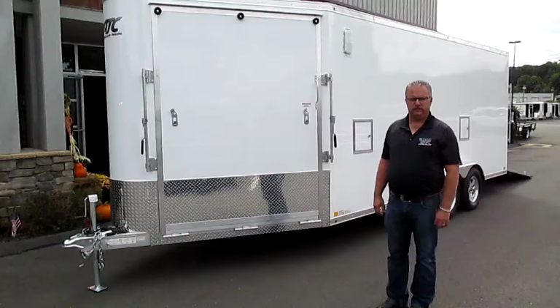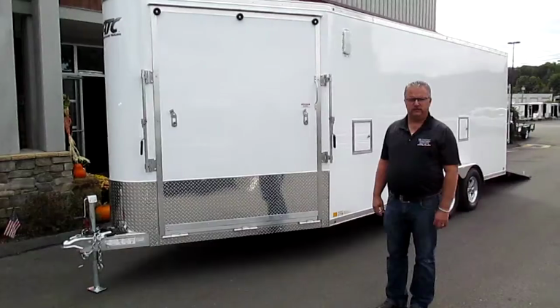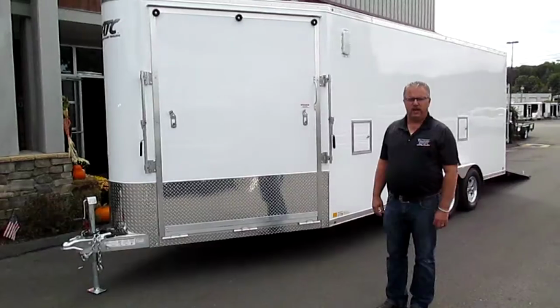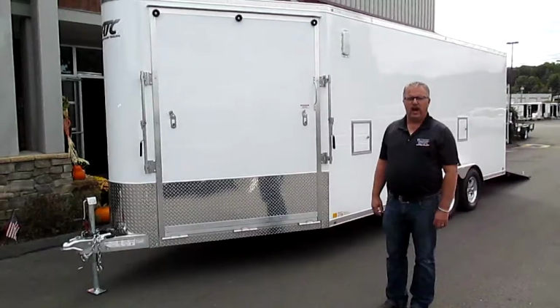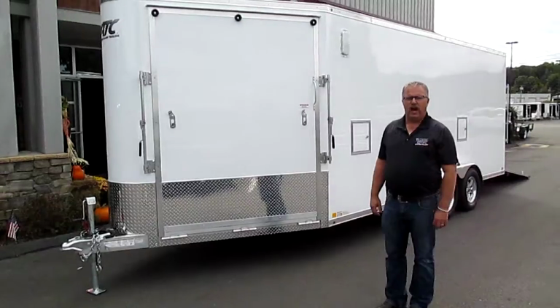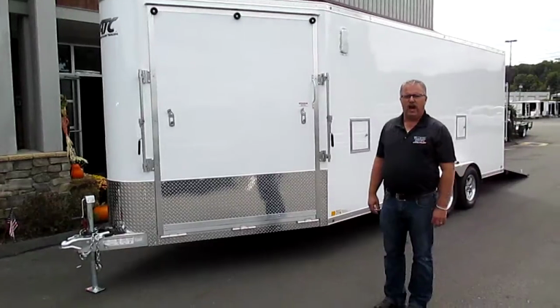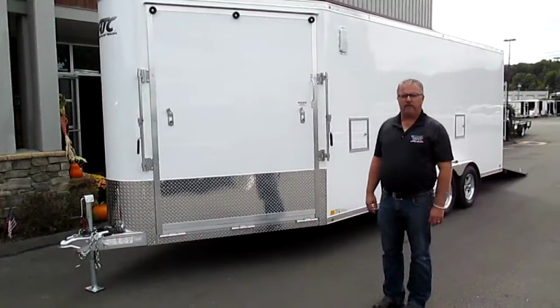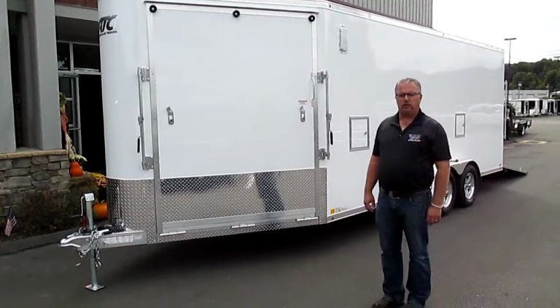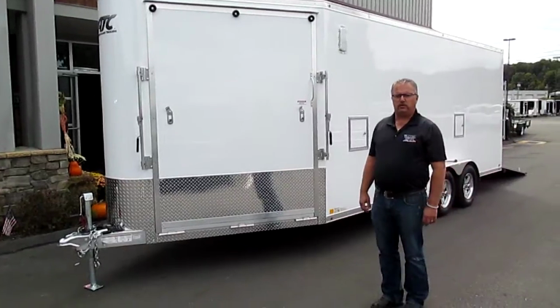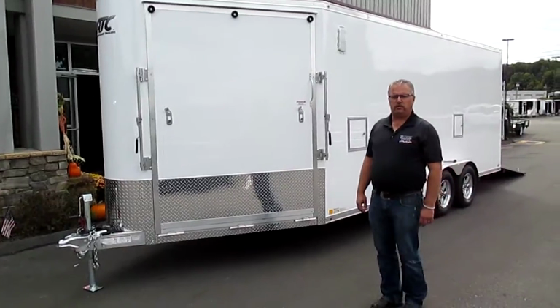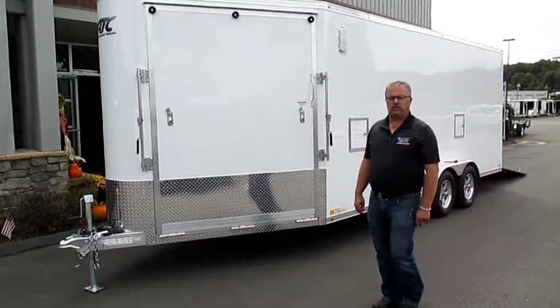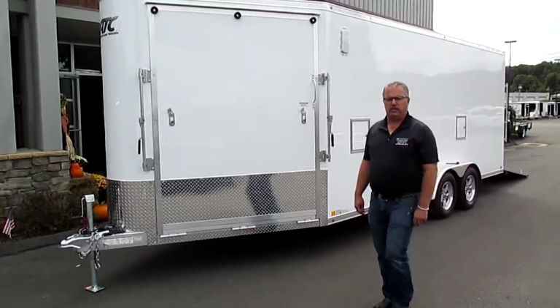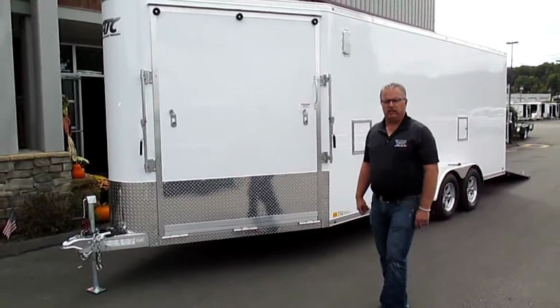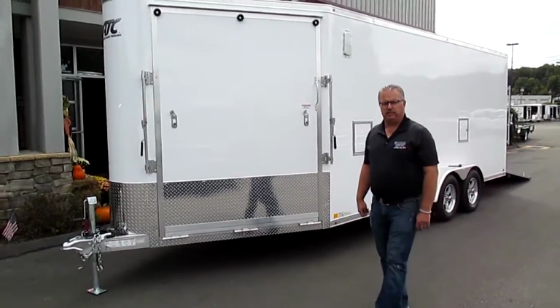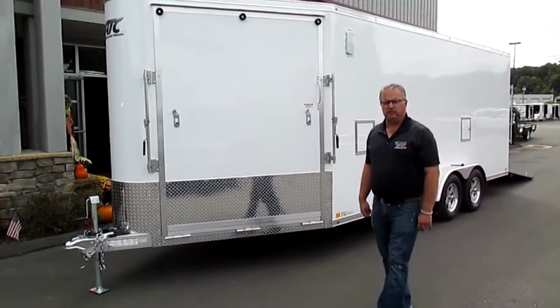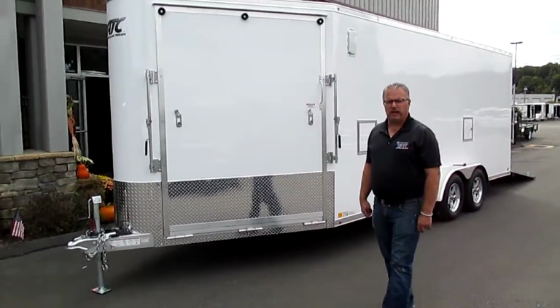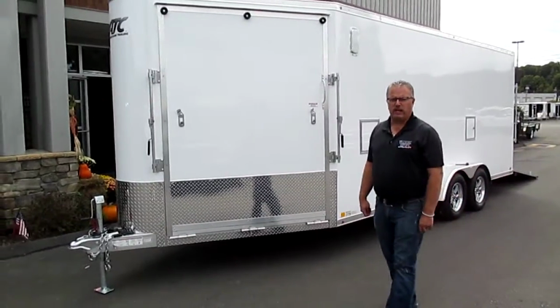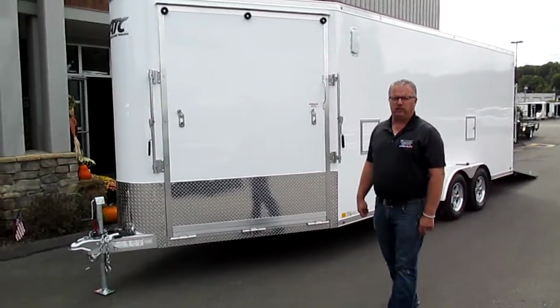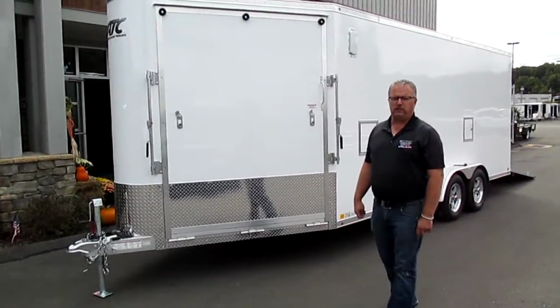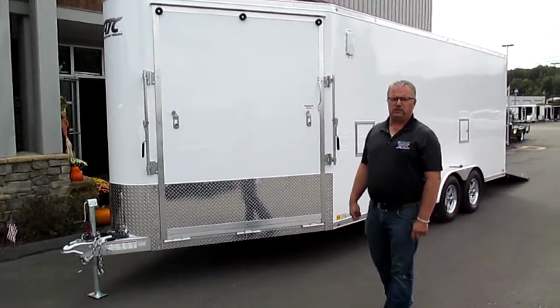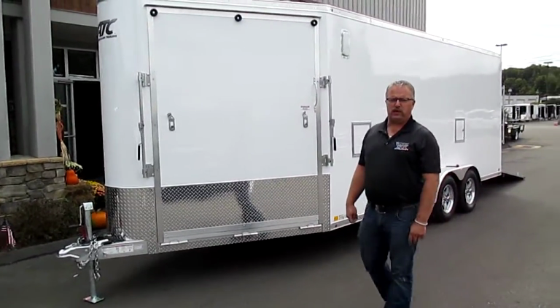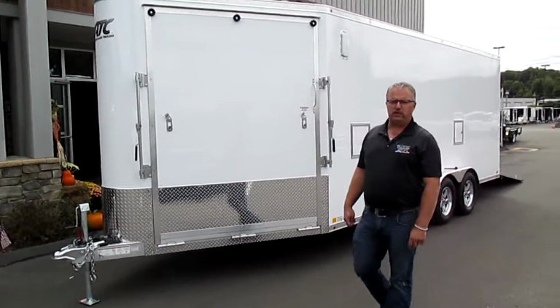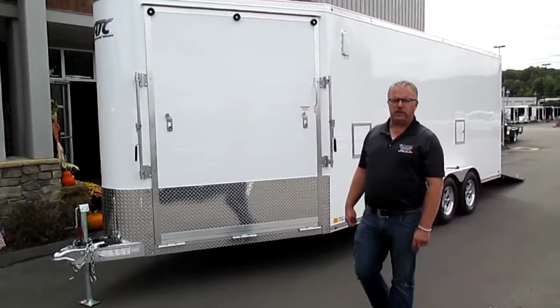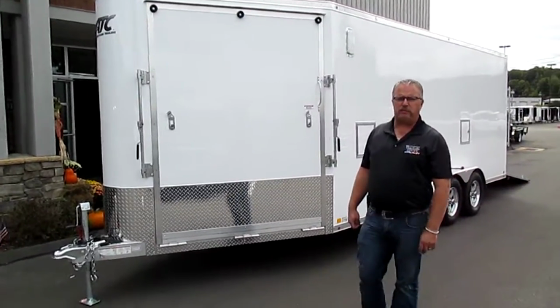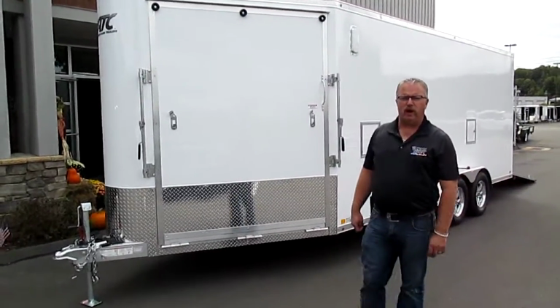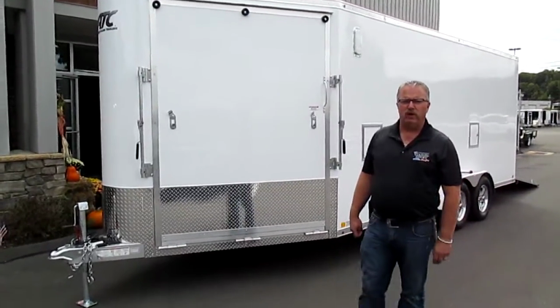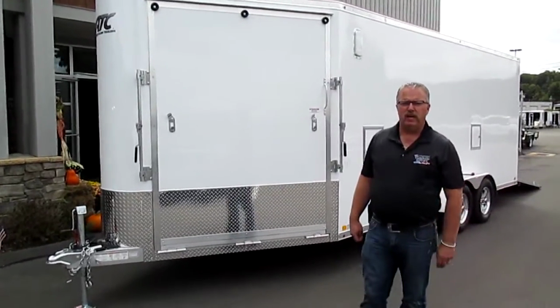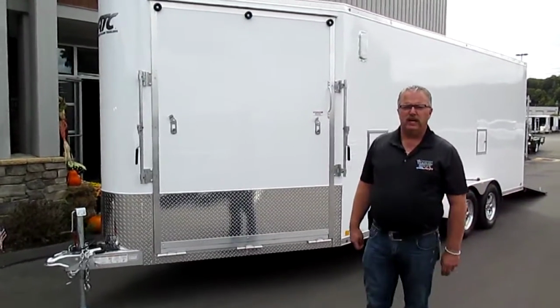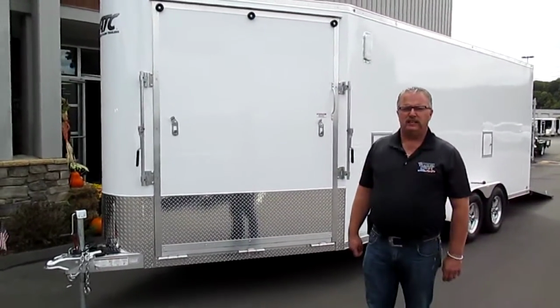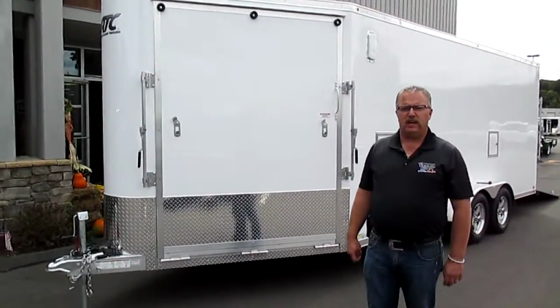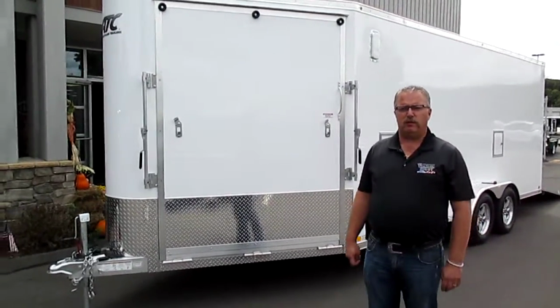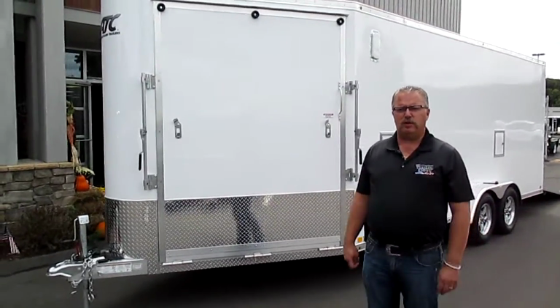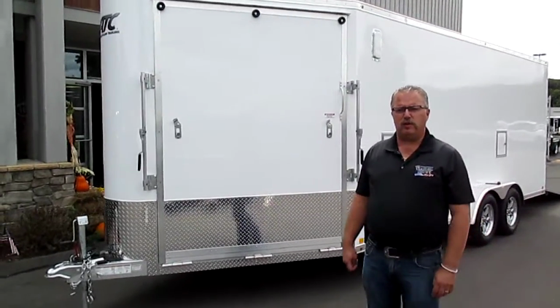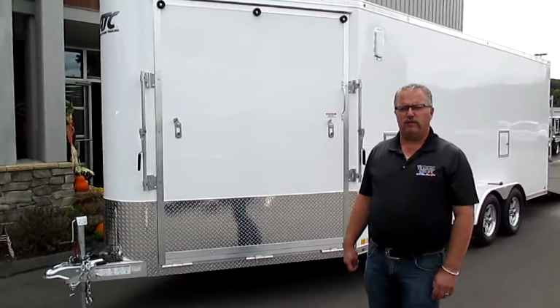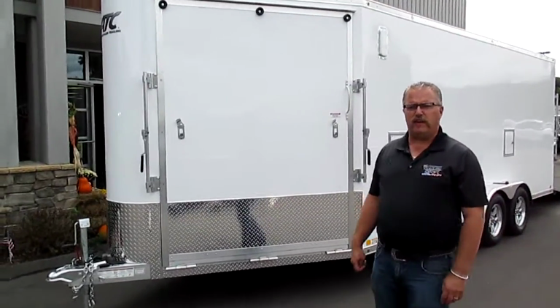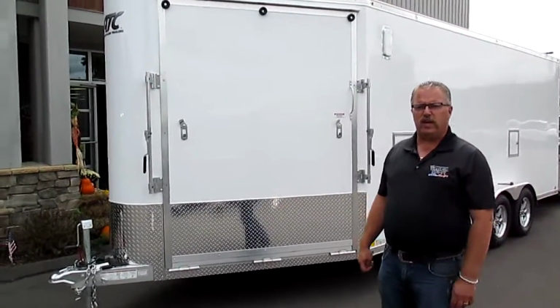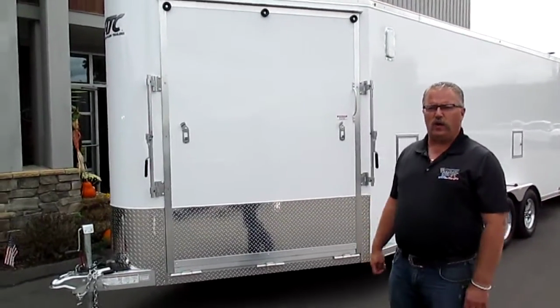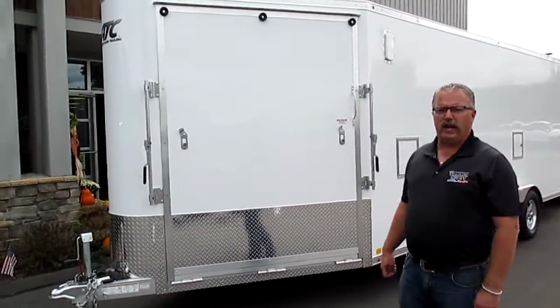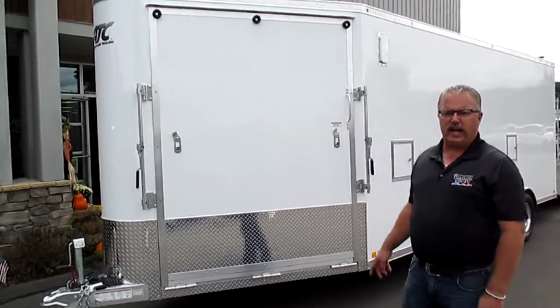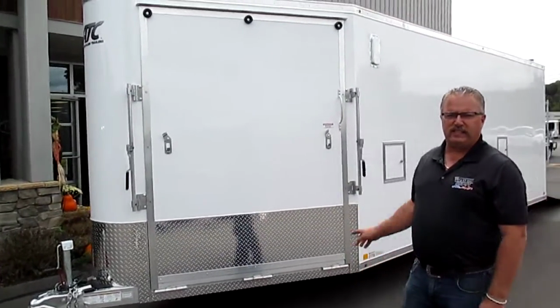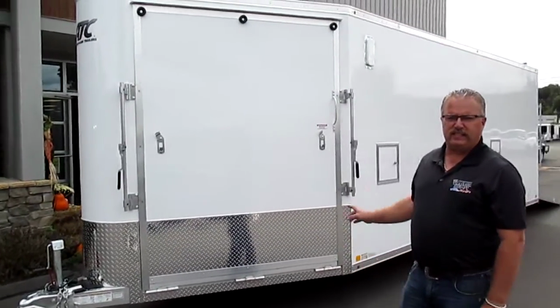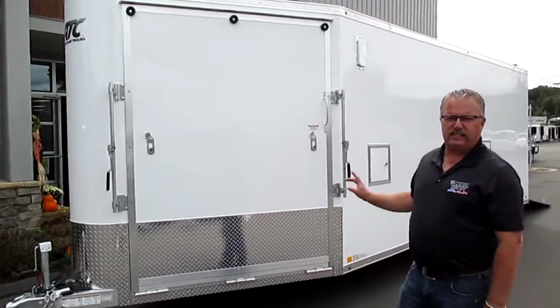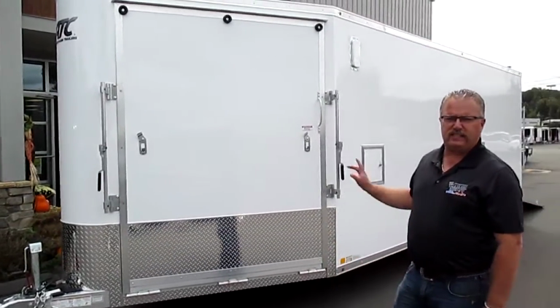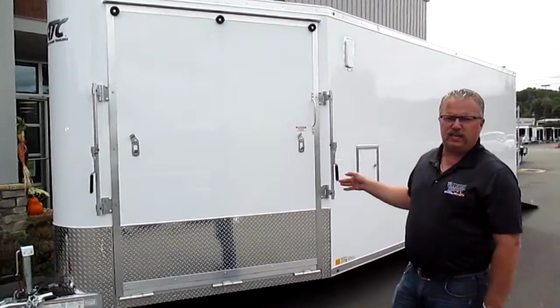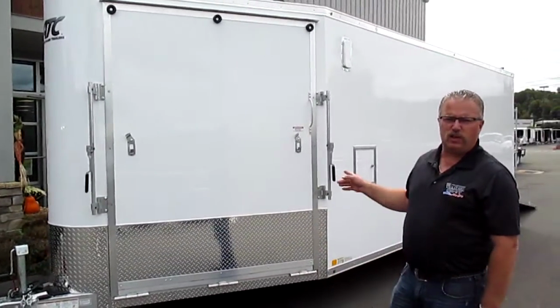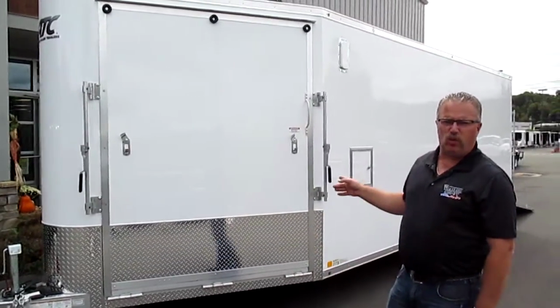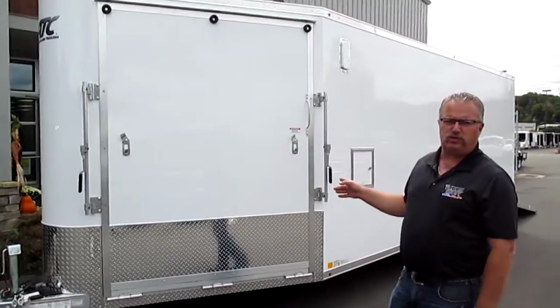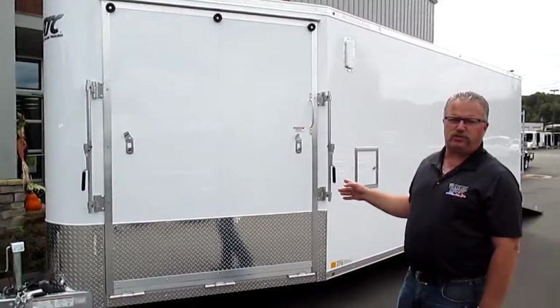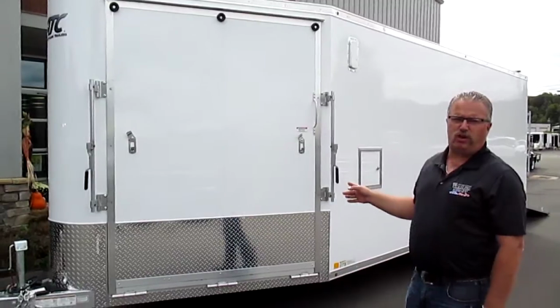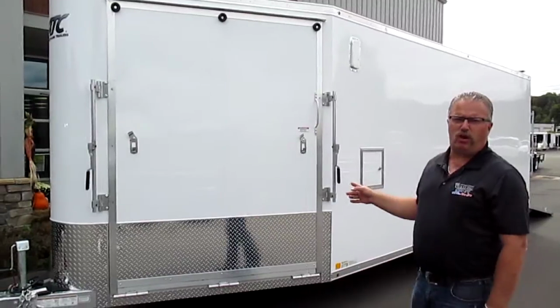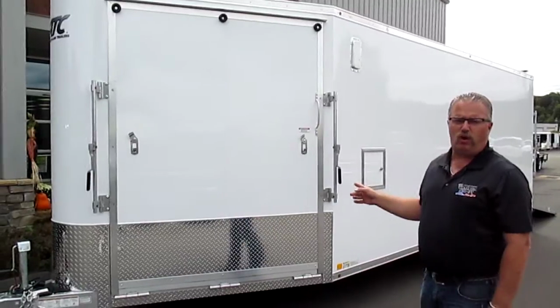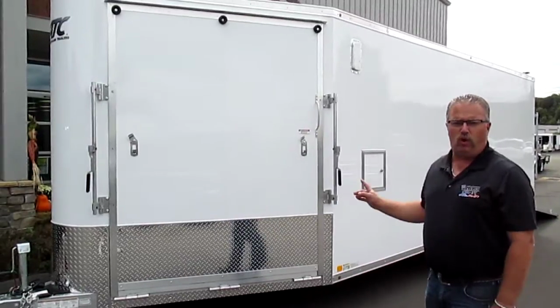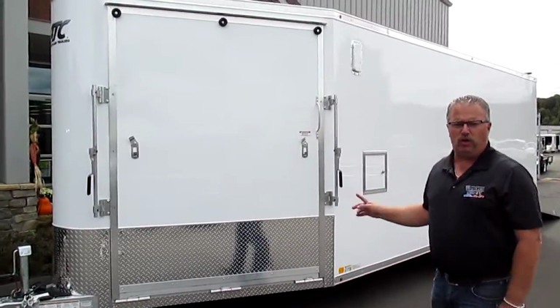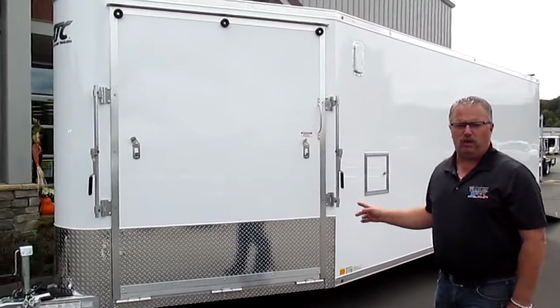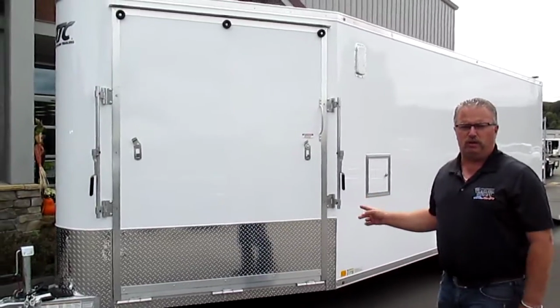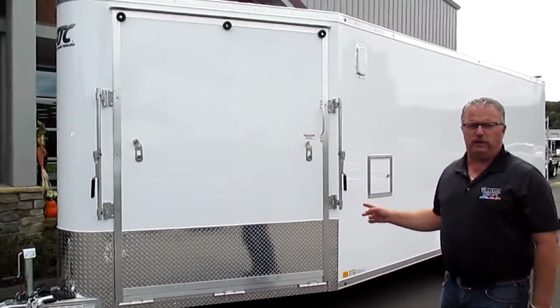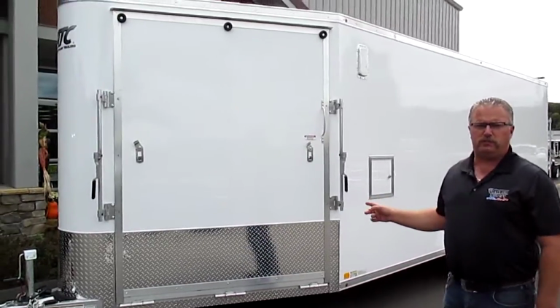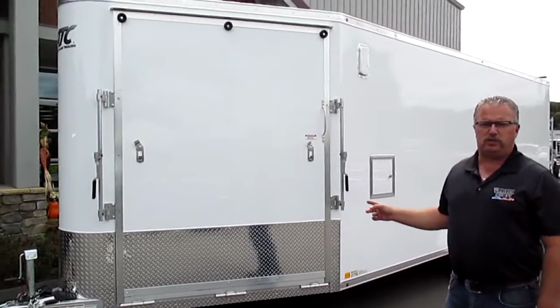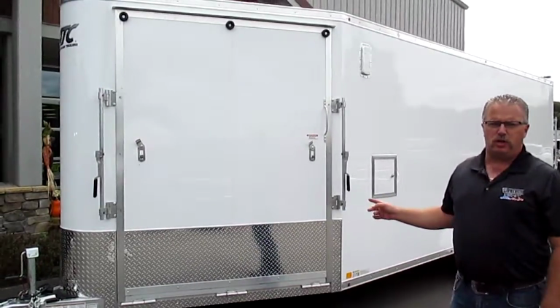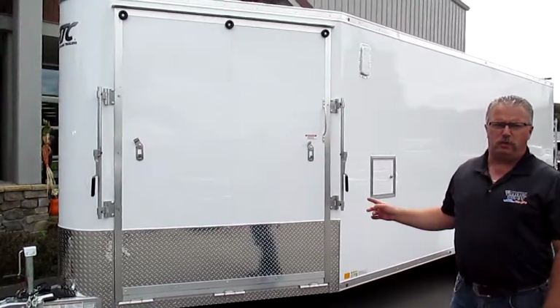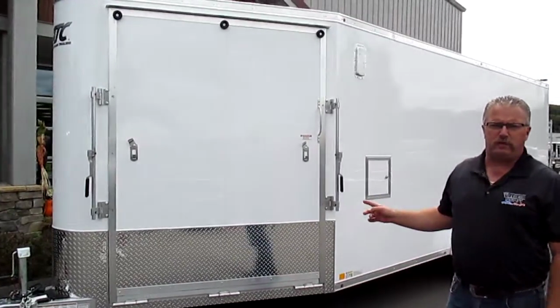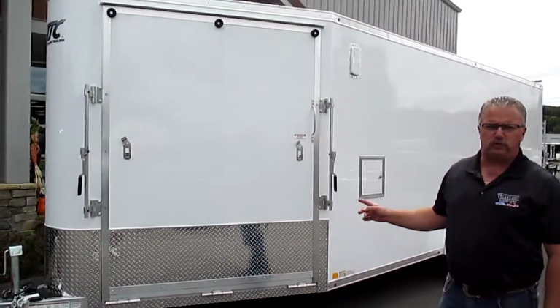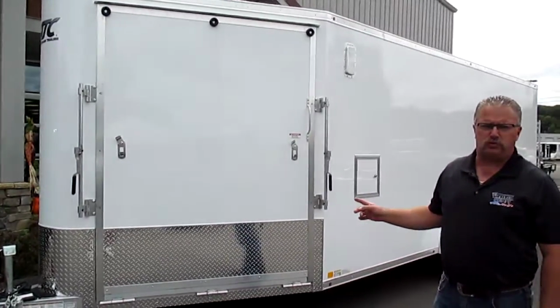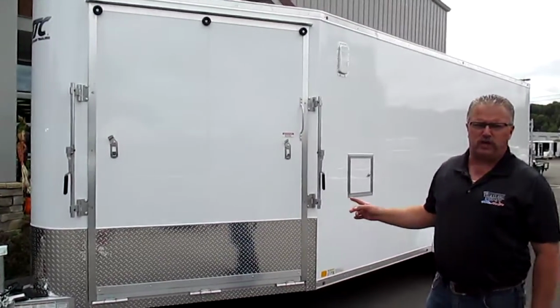Hi folks, this is Mike here from the Trailer Depot. Today we're doing a video on an ATC NorthStar all-aluminum snowmobile trailer.